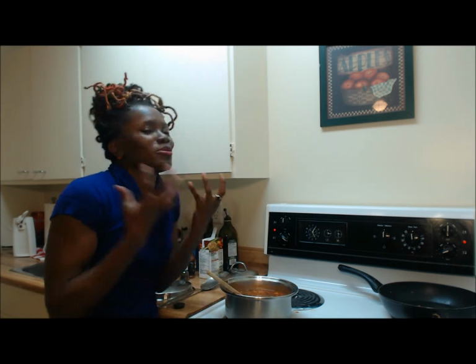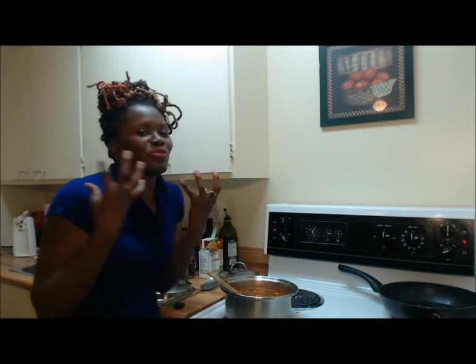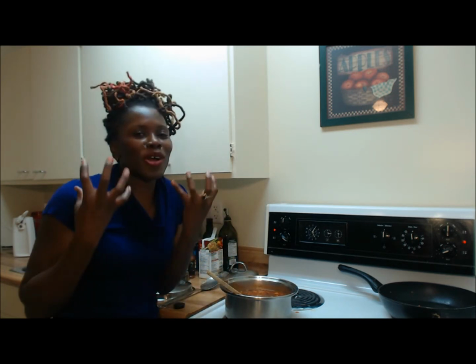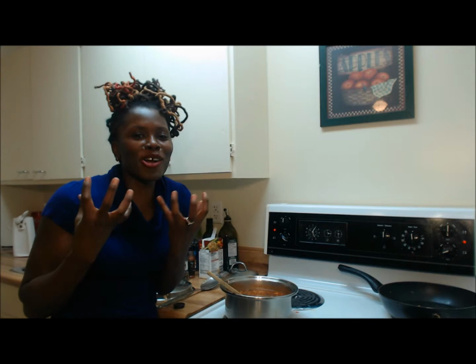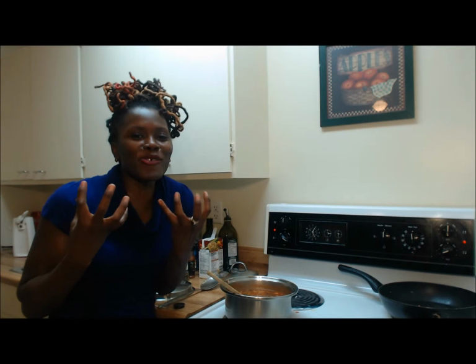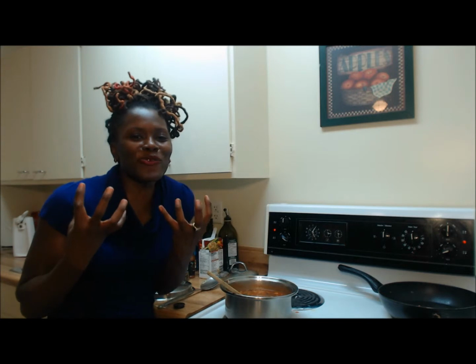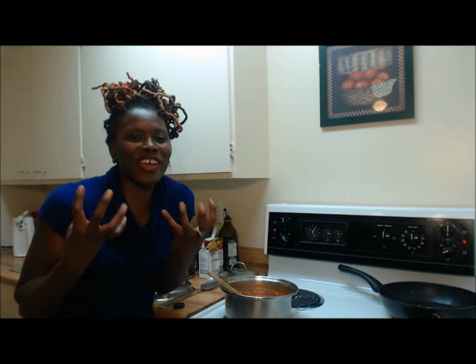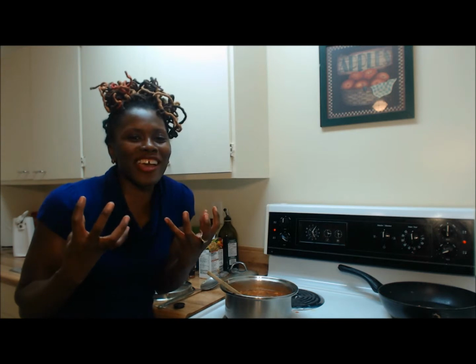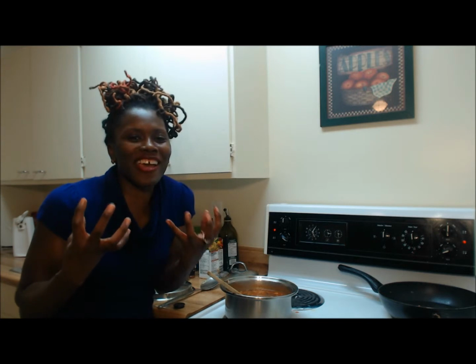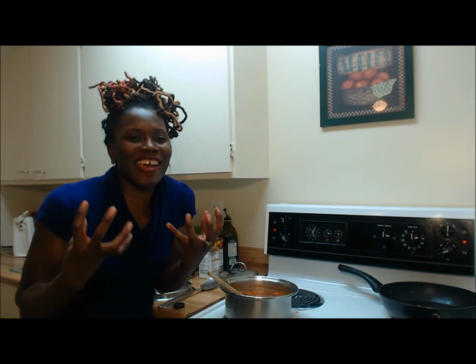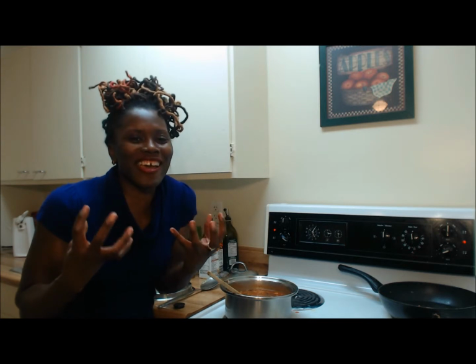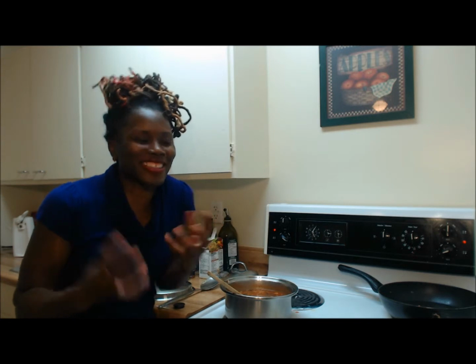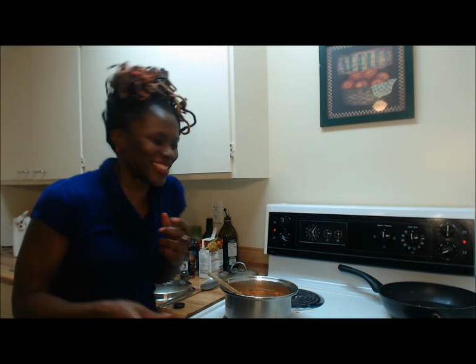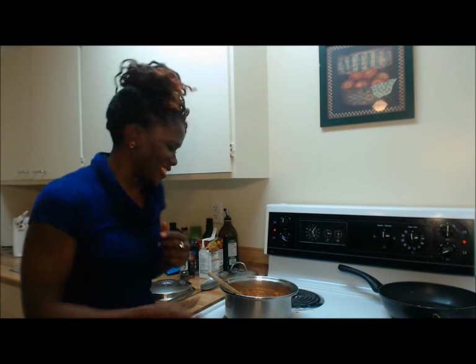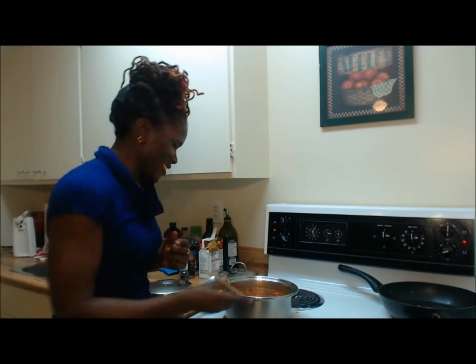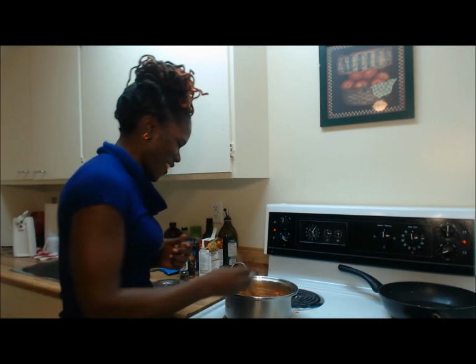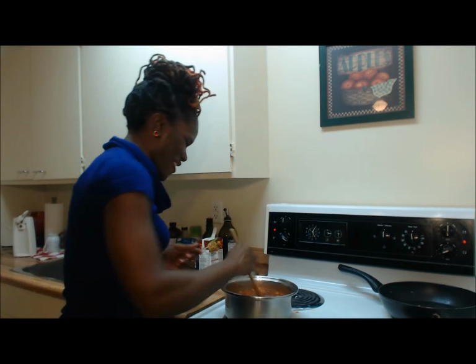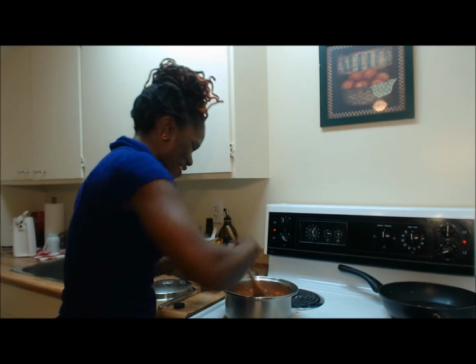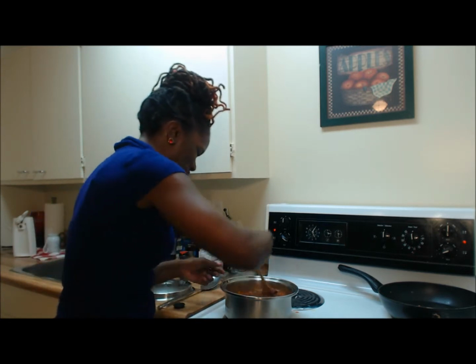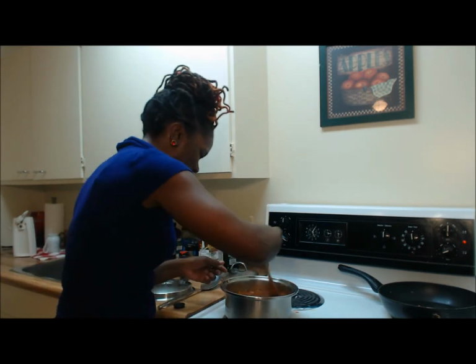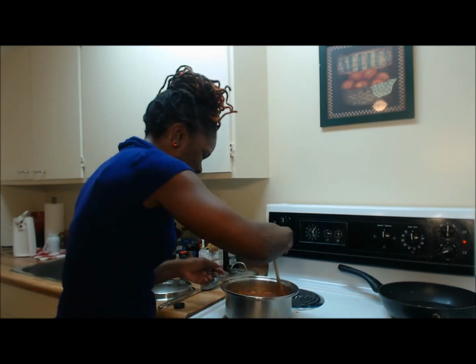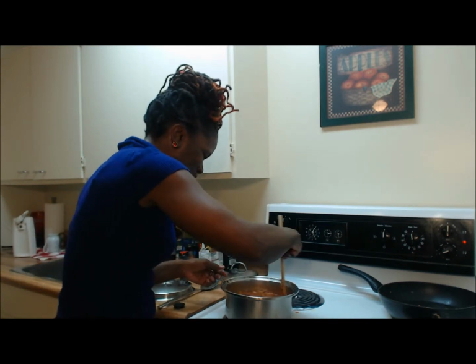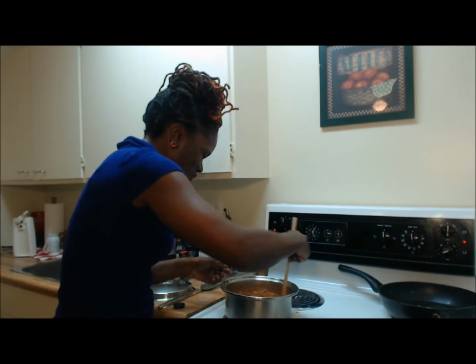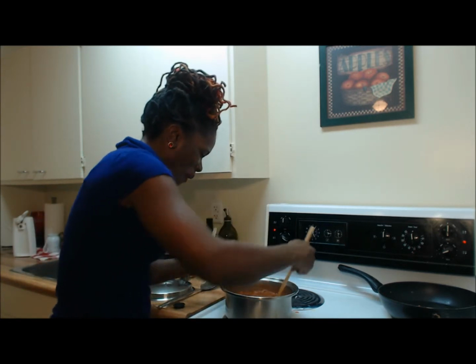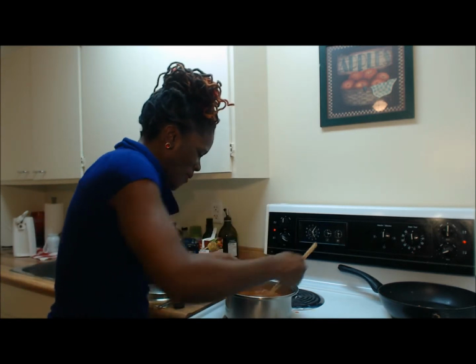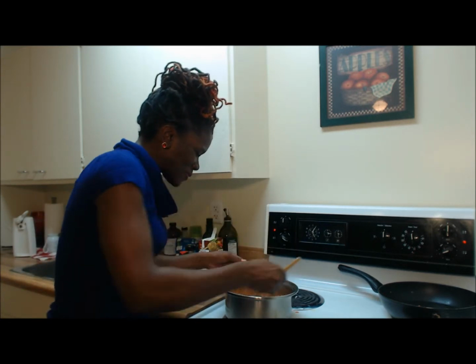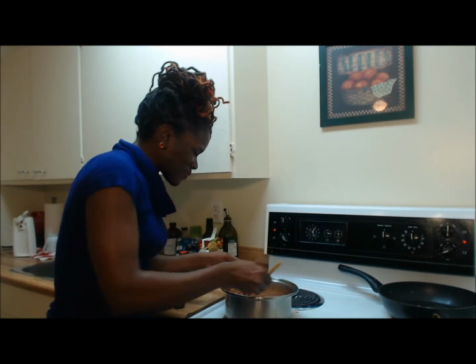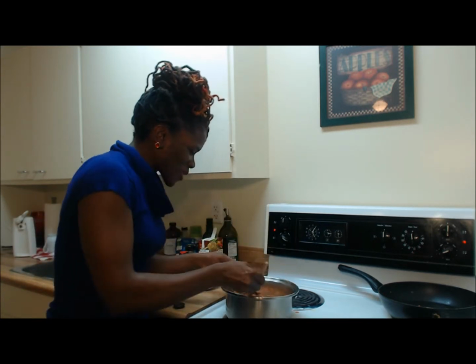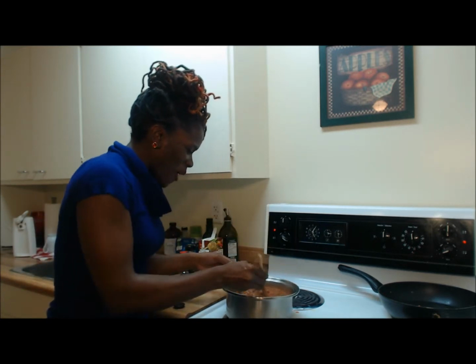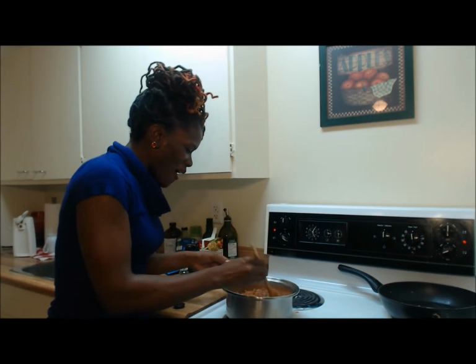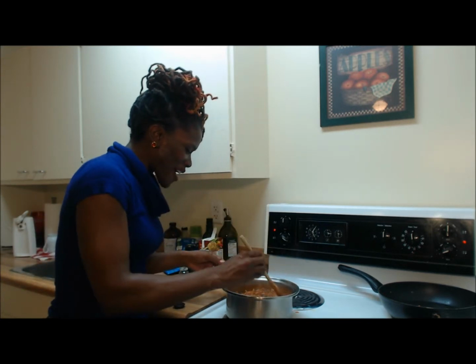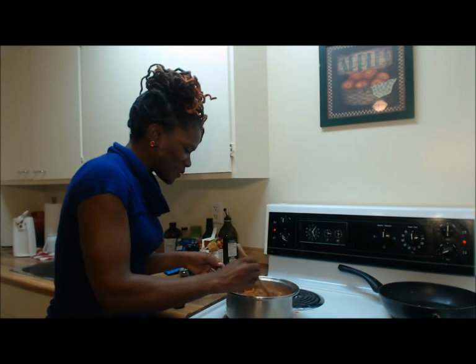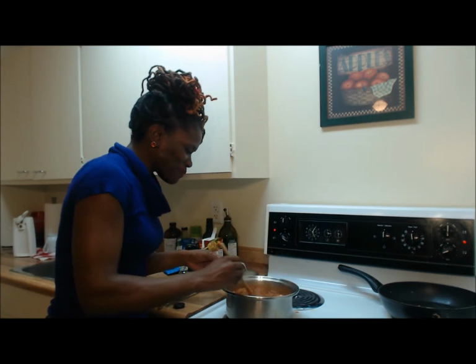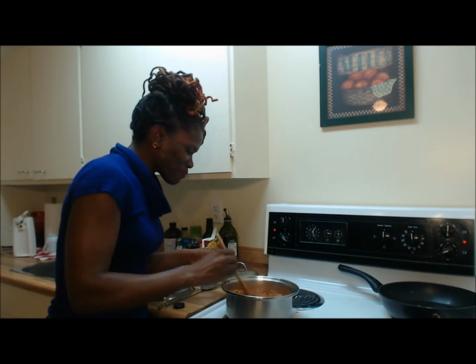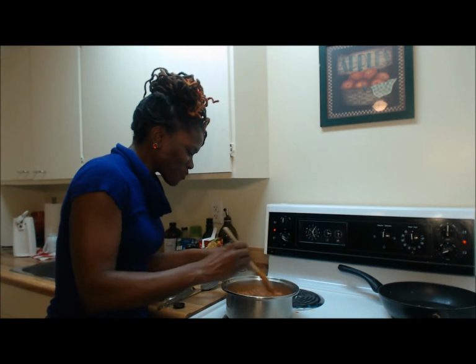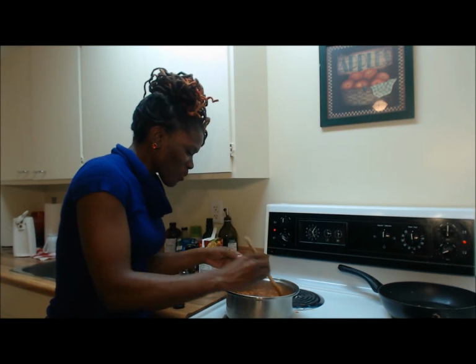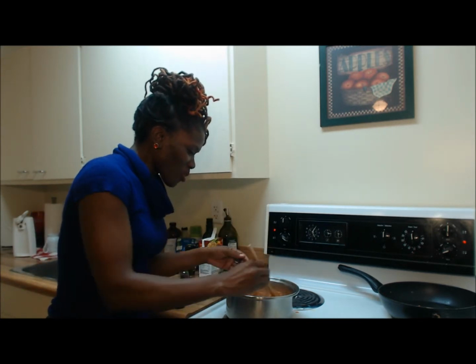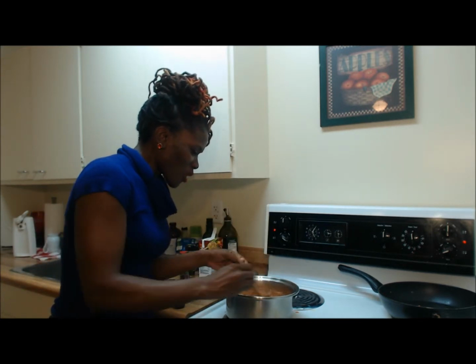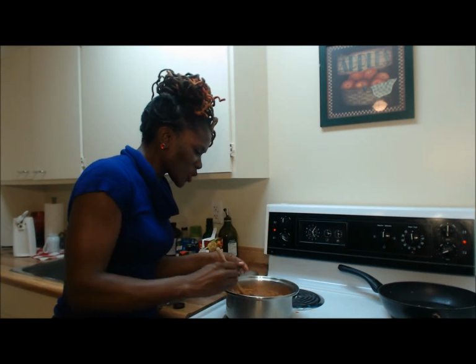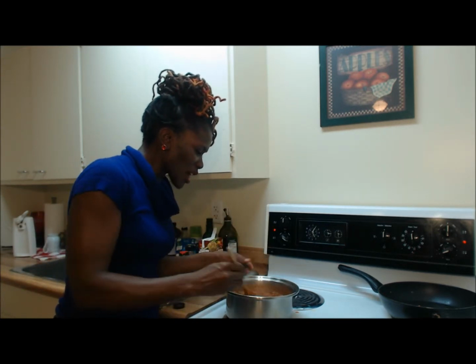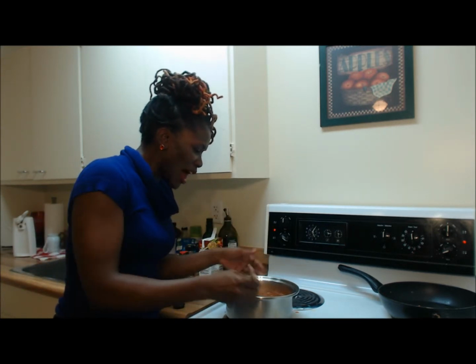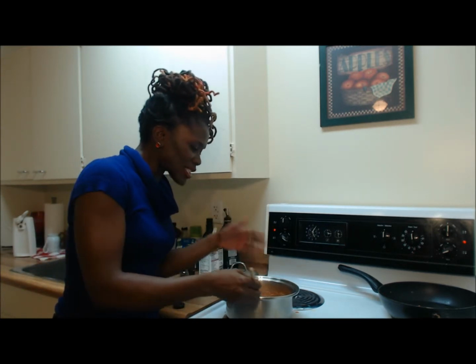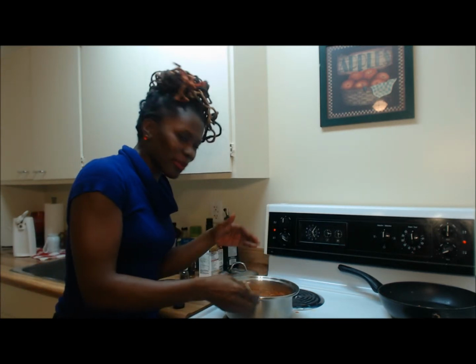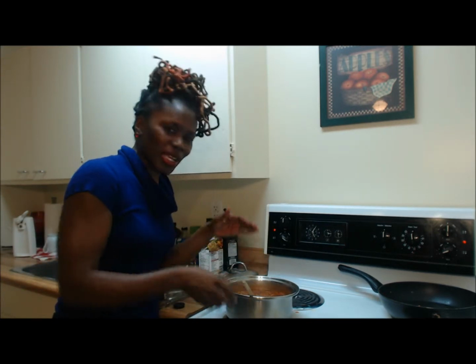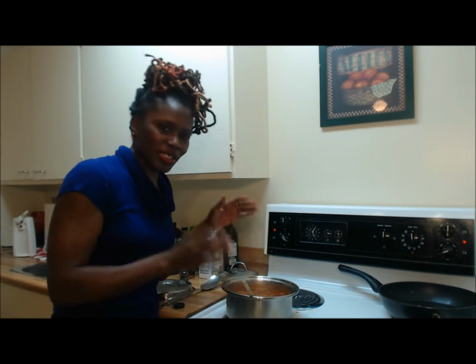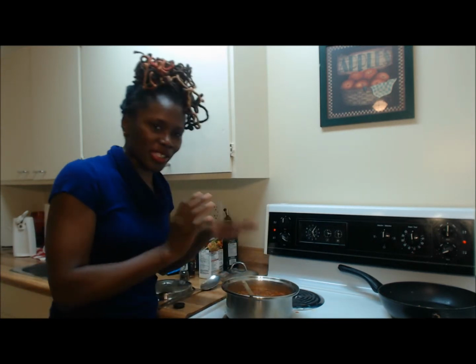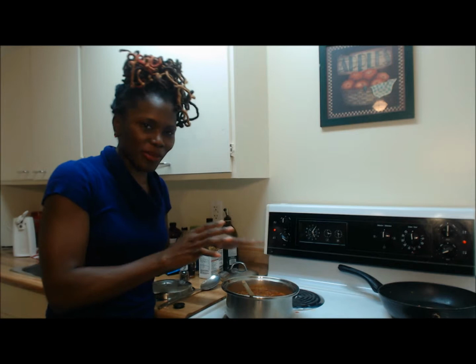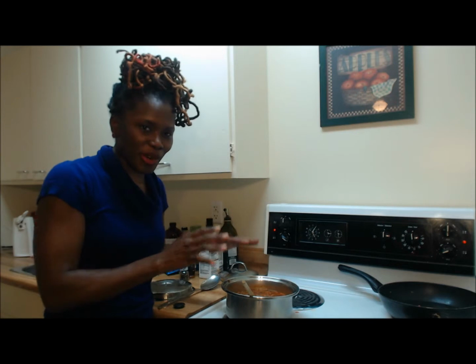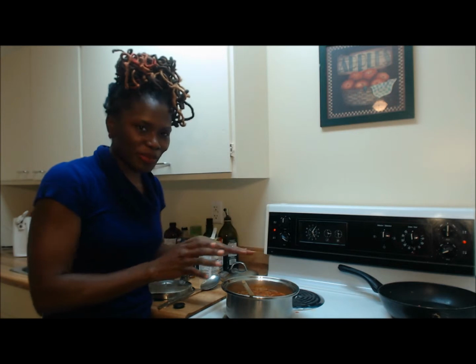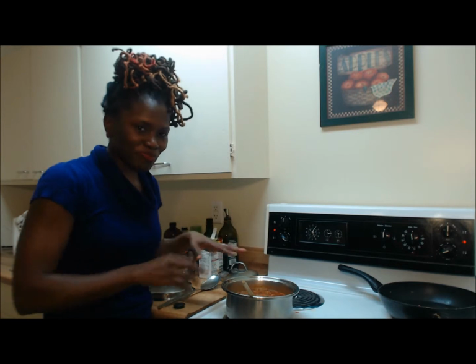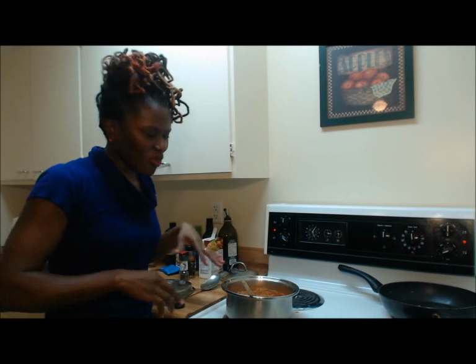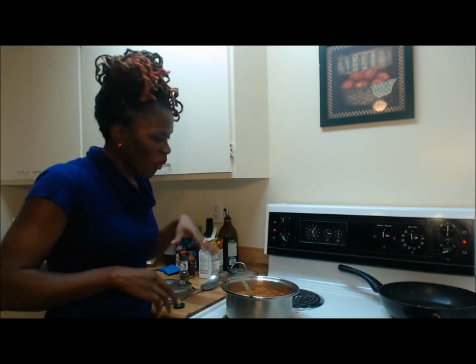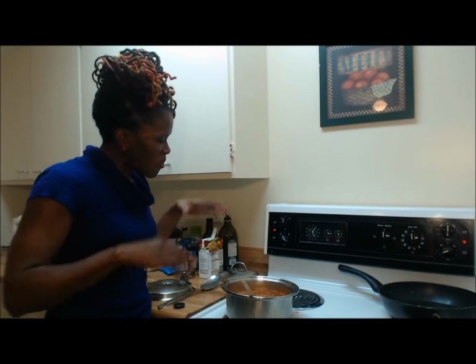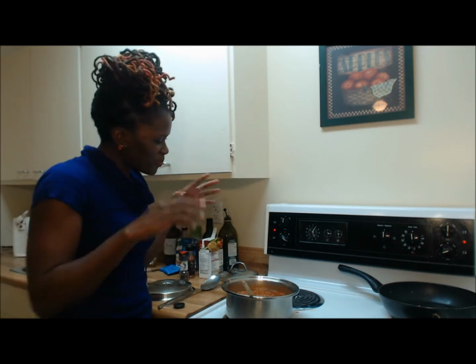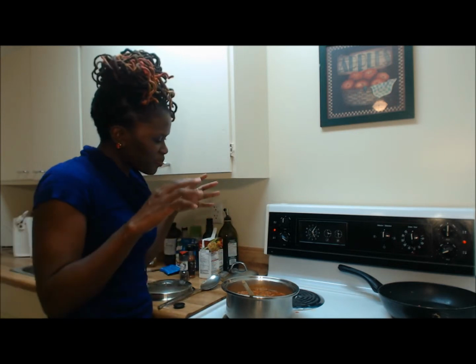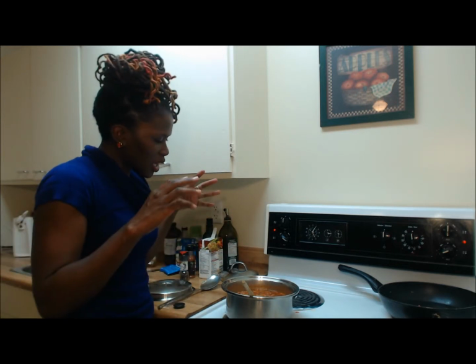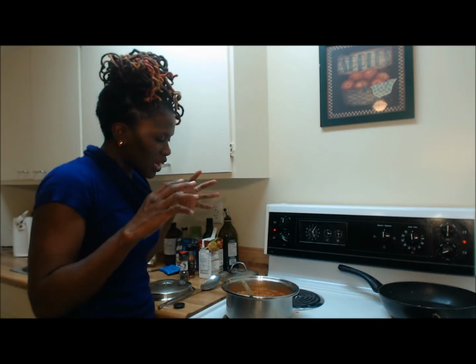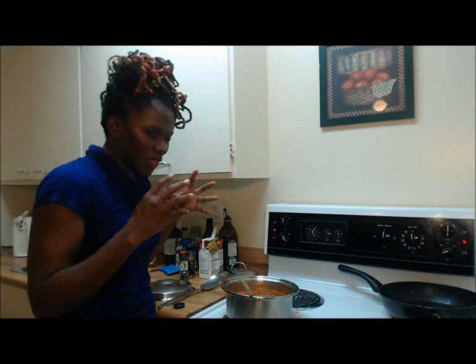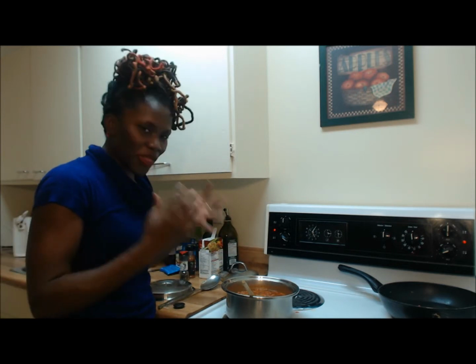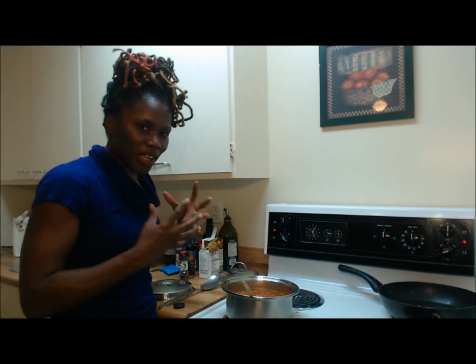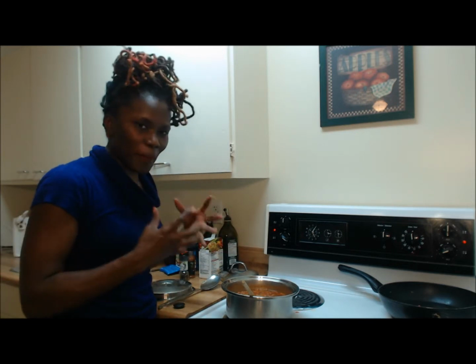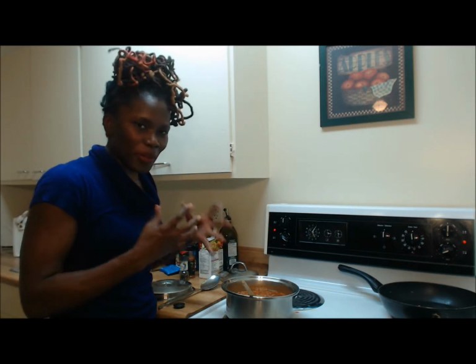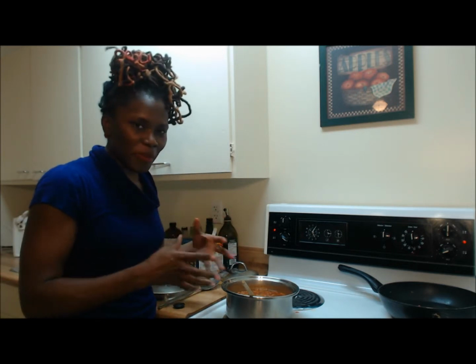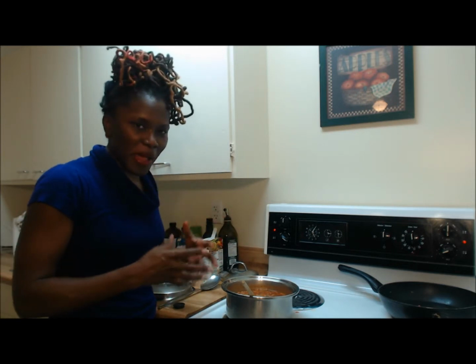Oh, perfect! I'm going to let this simmer and let it thicken up a little bit.